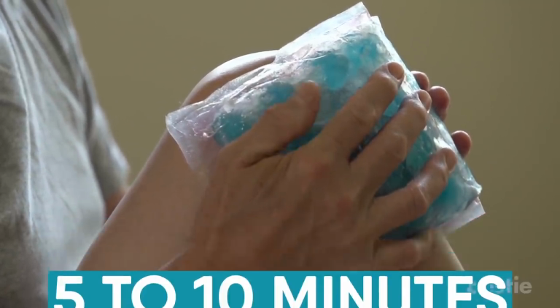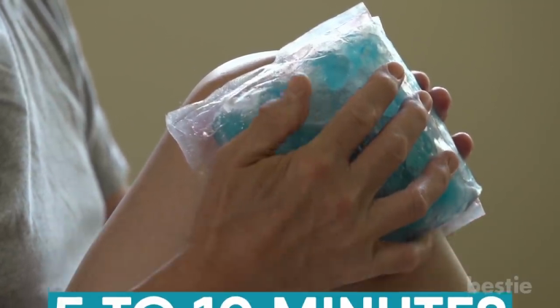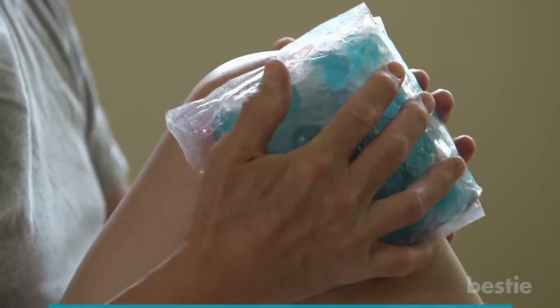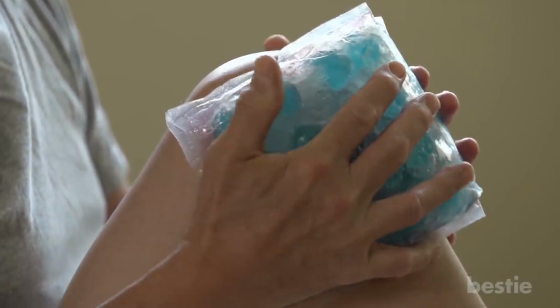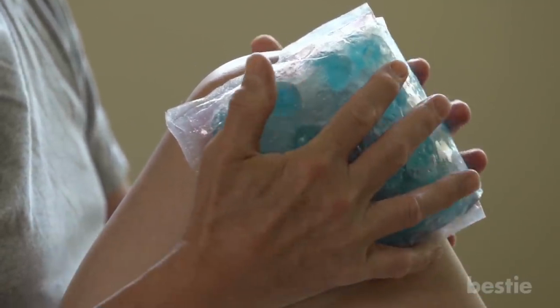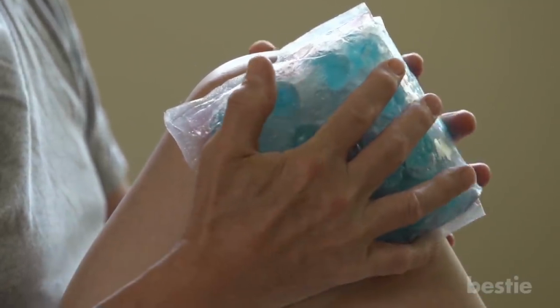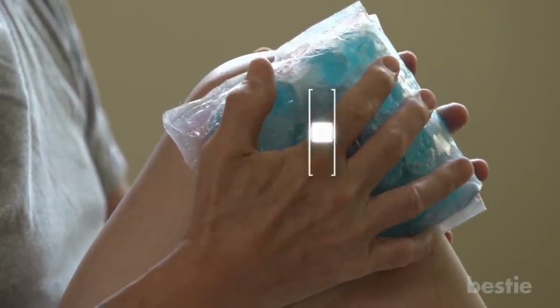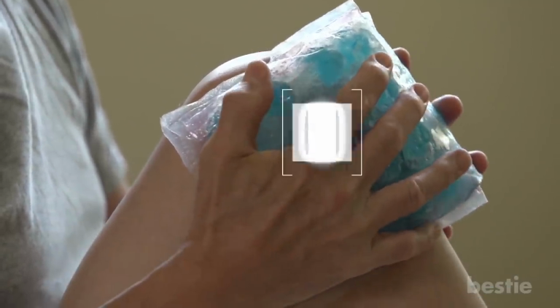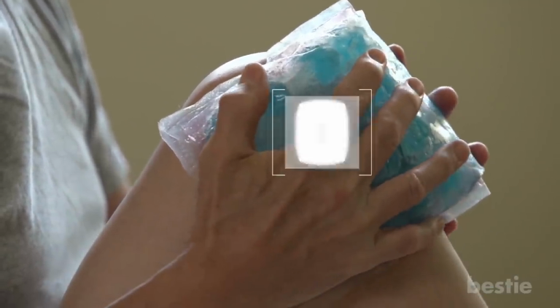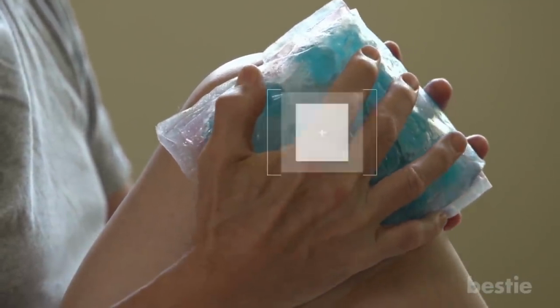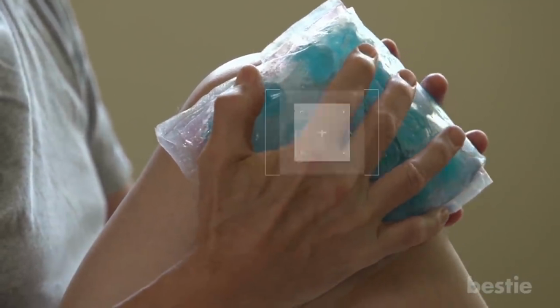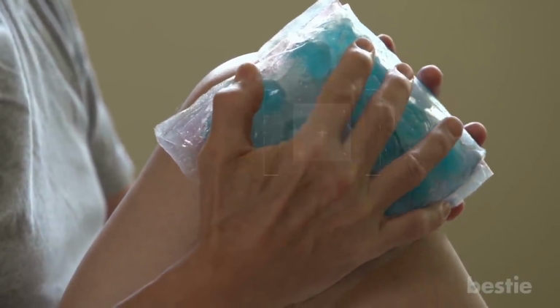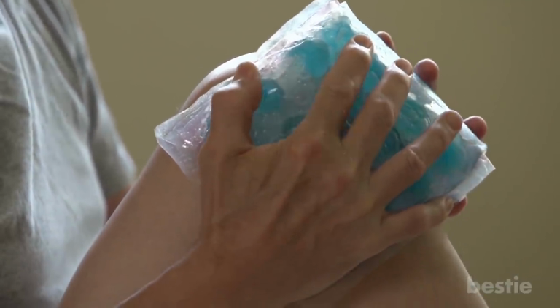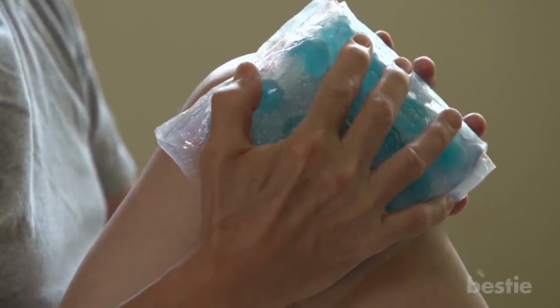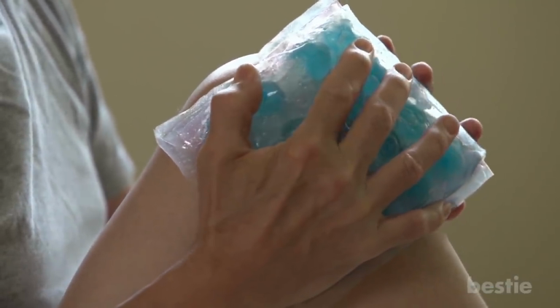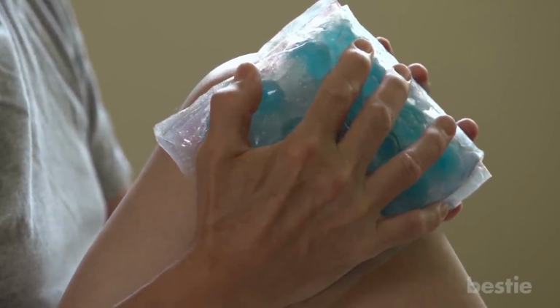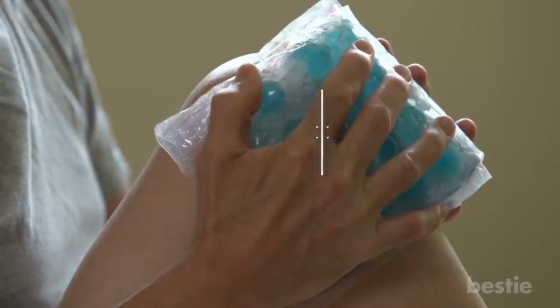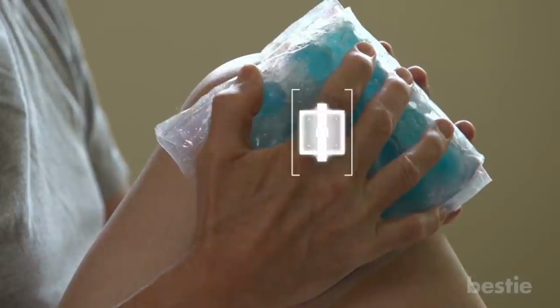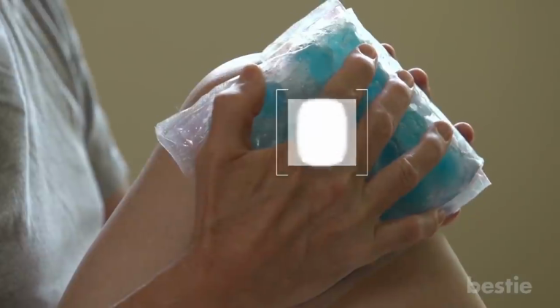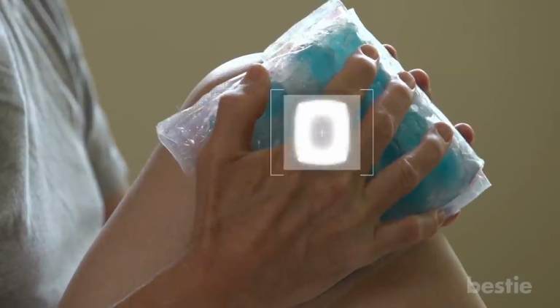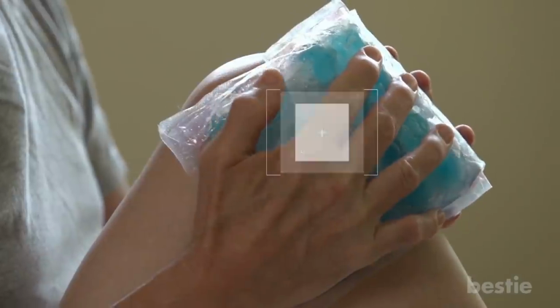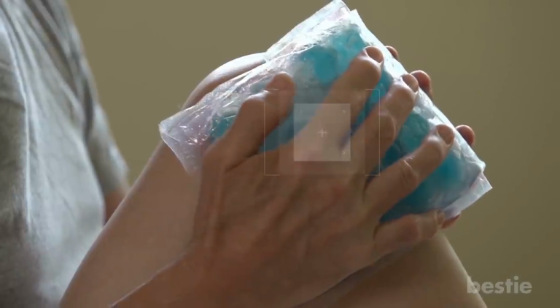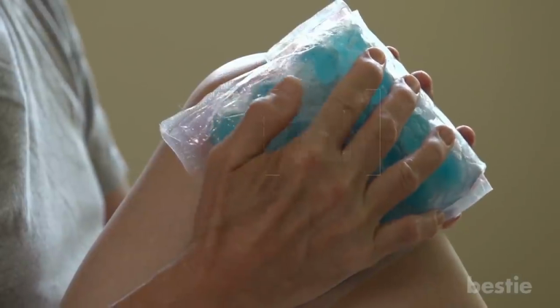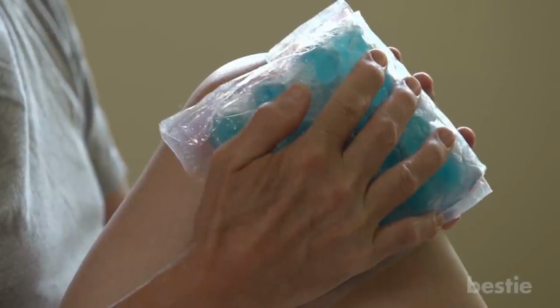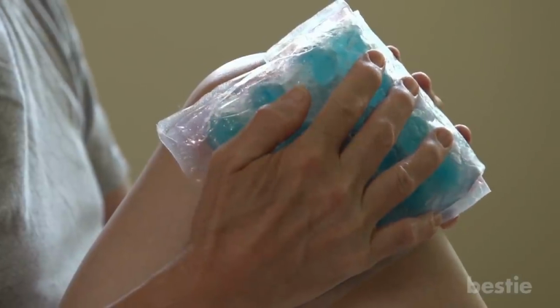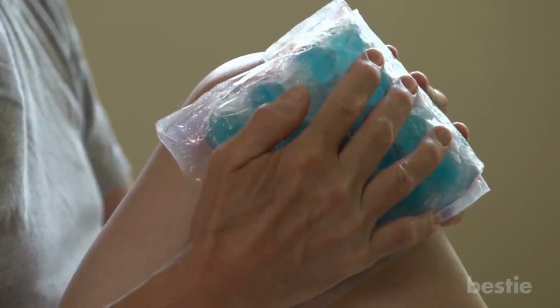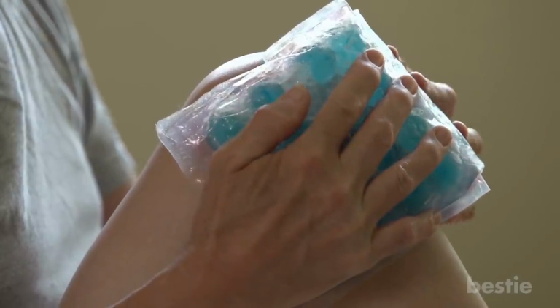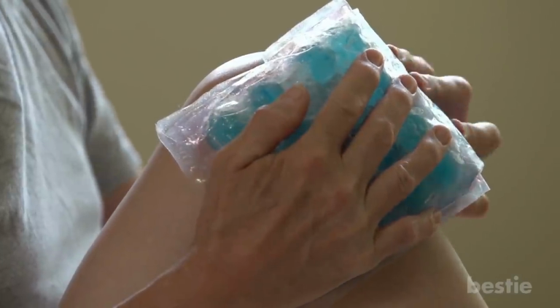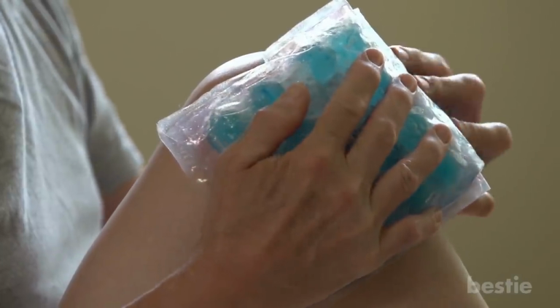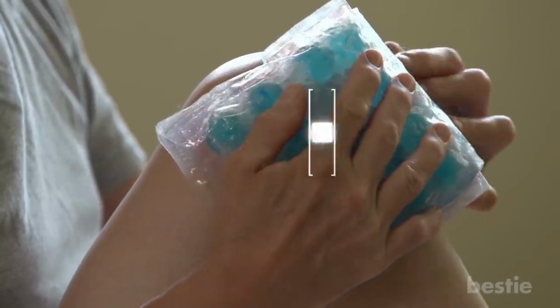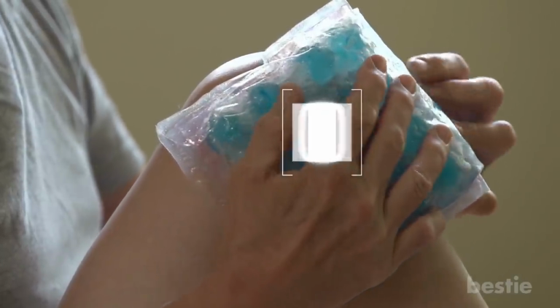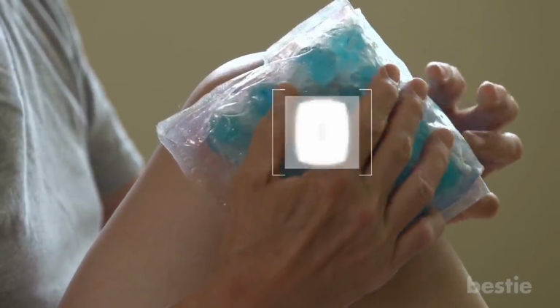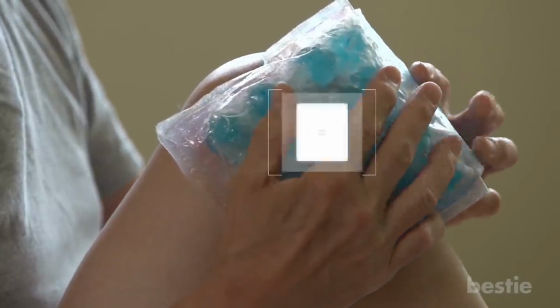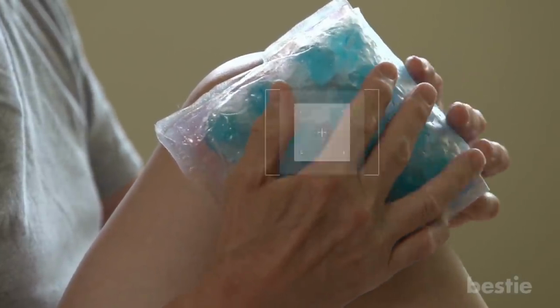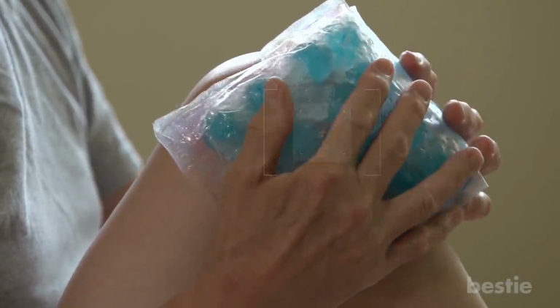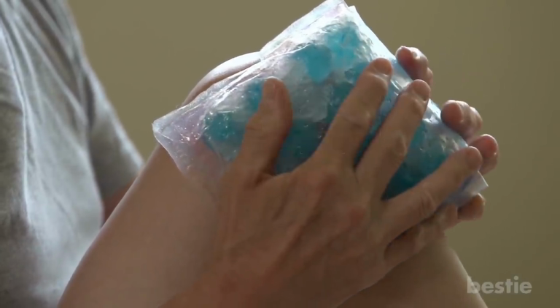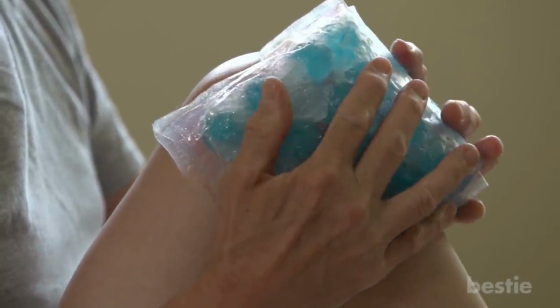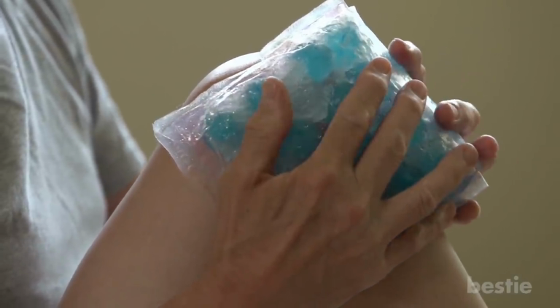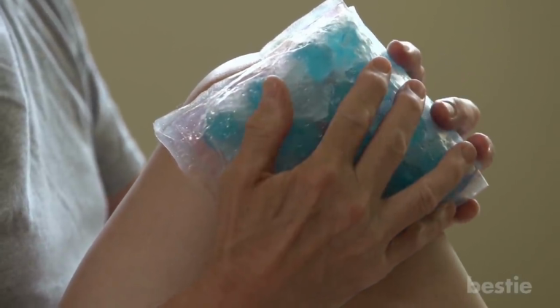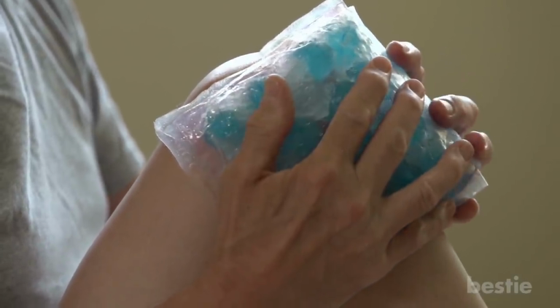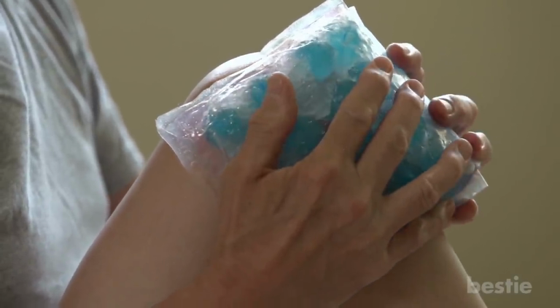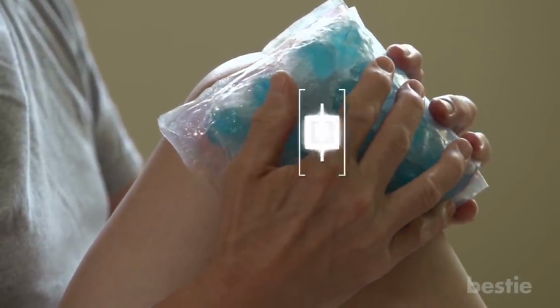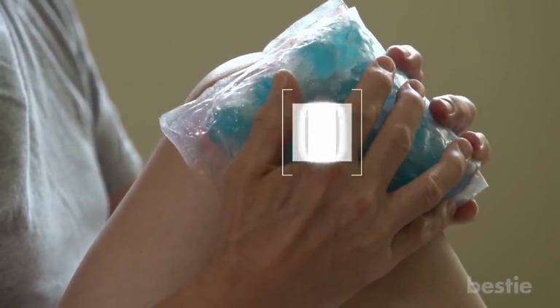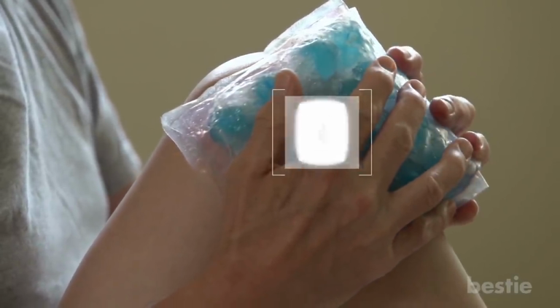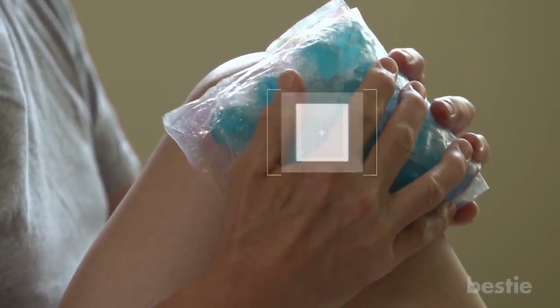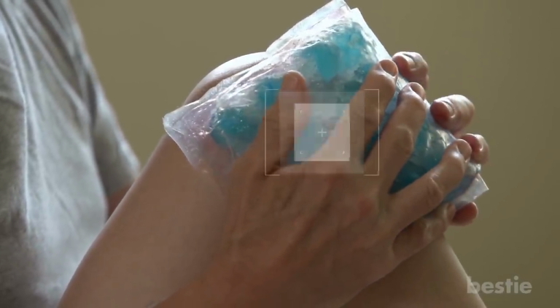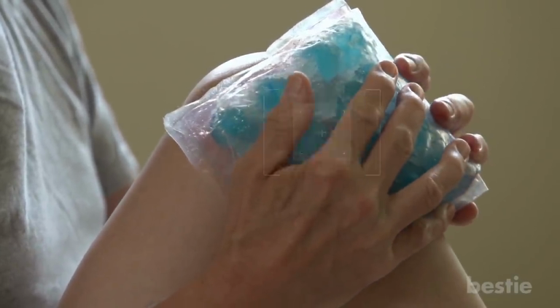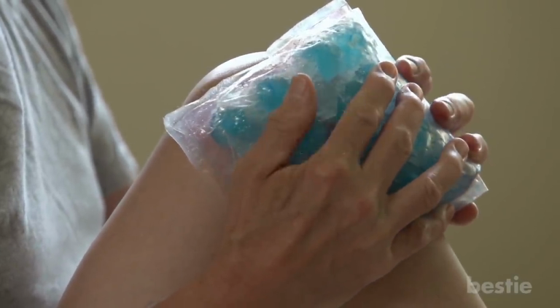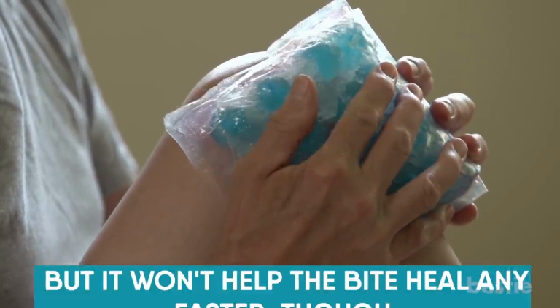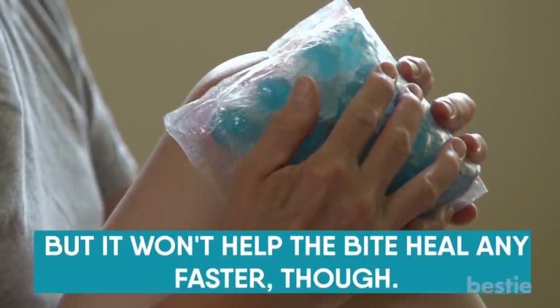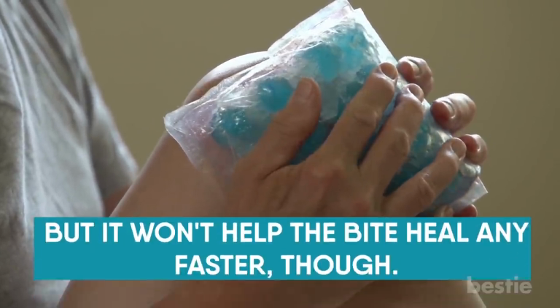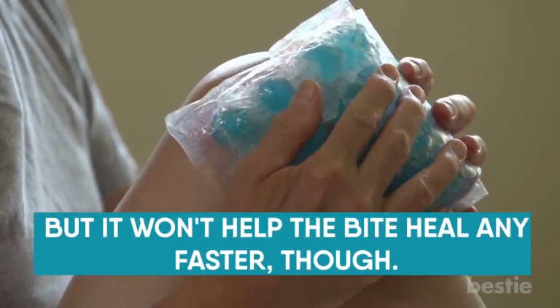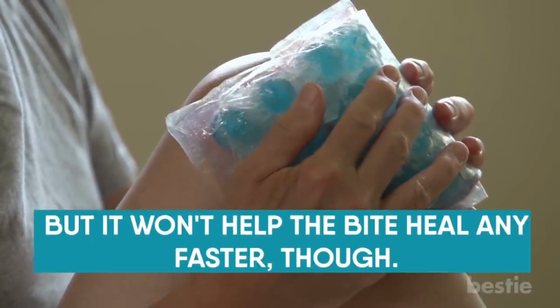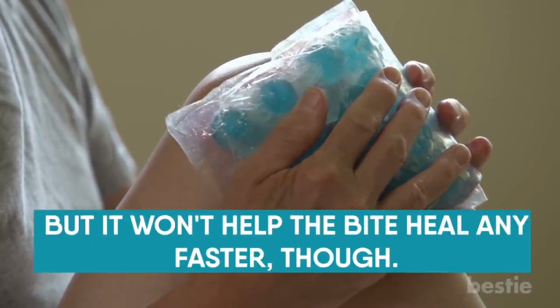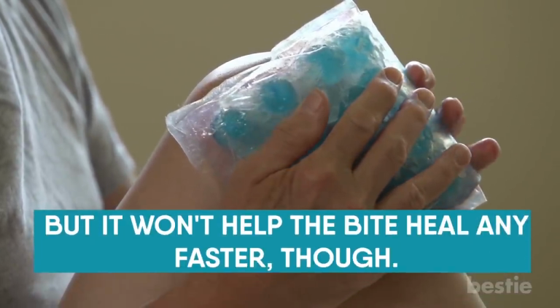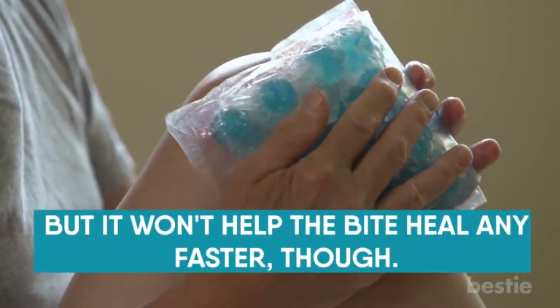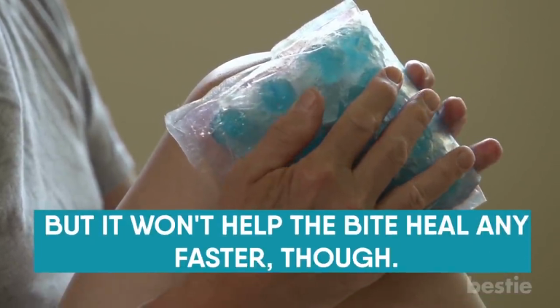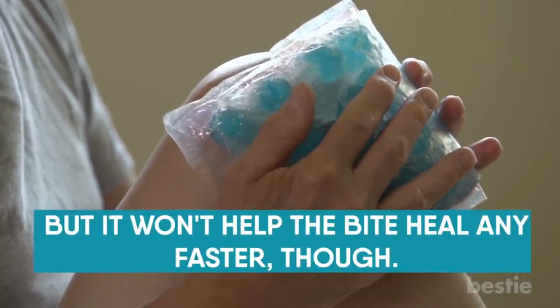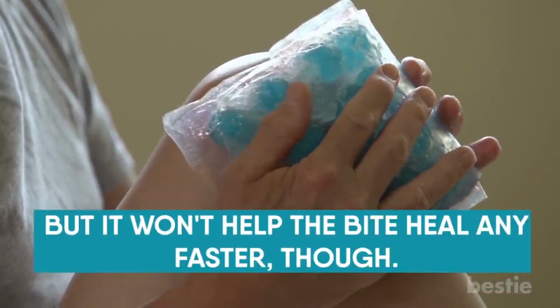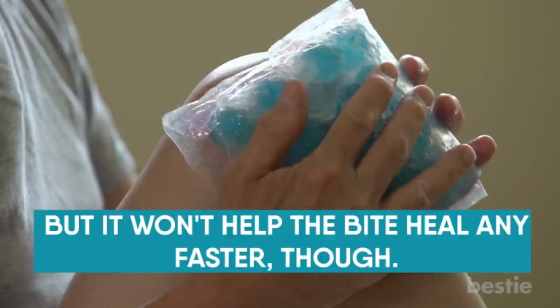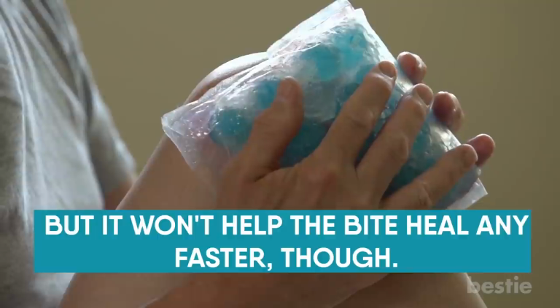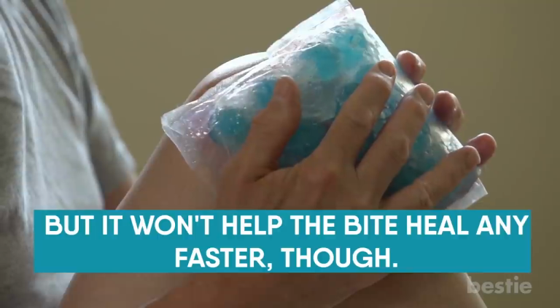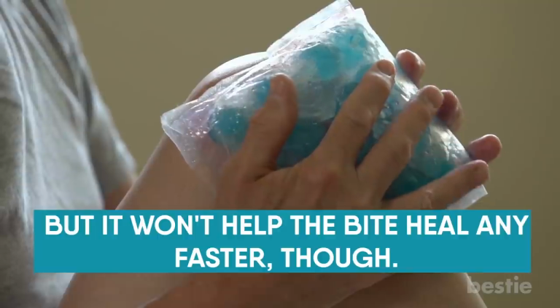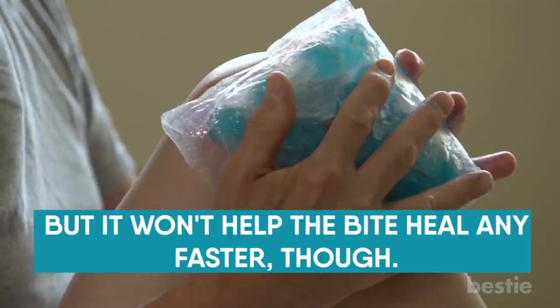Ice can also help decrease the inflammation and swelling as your body responds to the foreign substance injected by the bug. But it won't help the bite heal any faster, though.